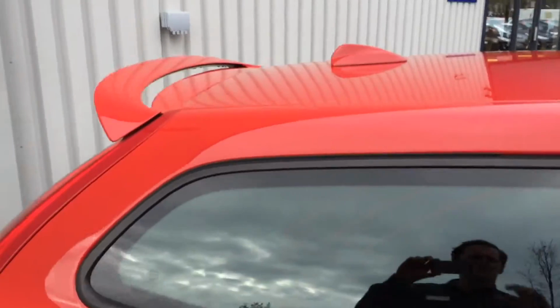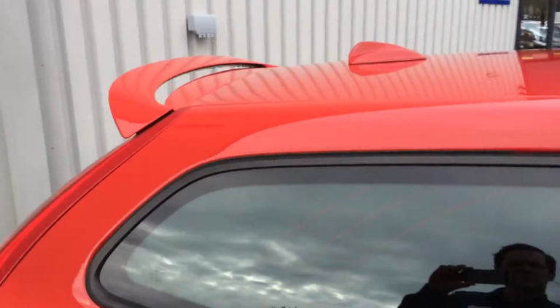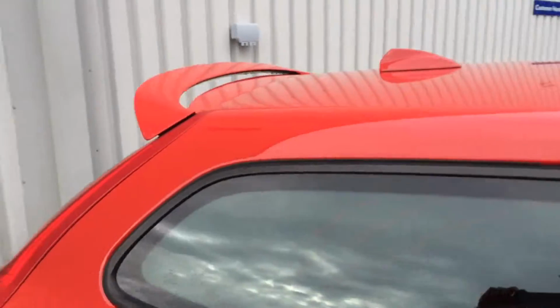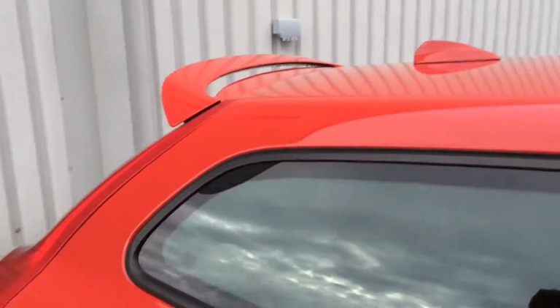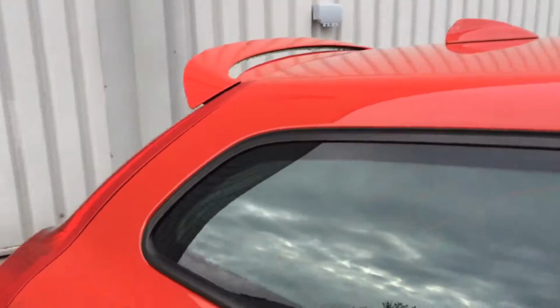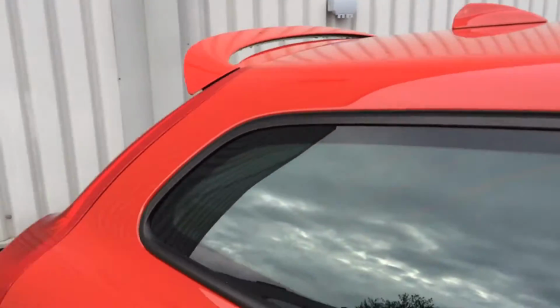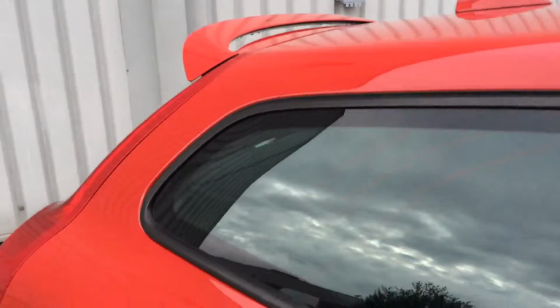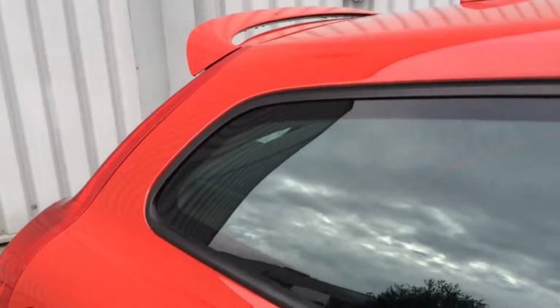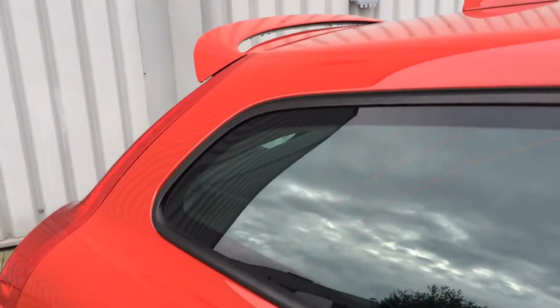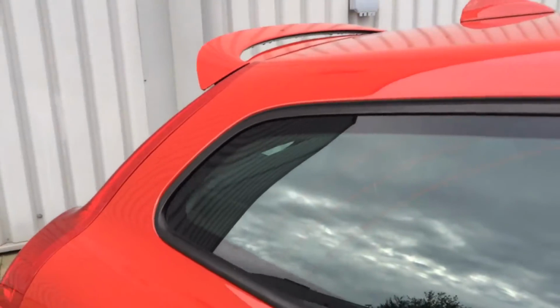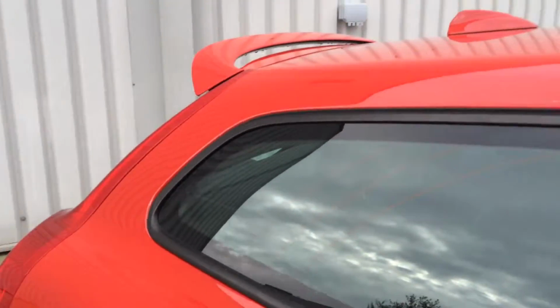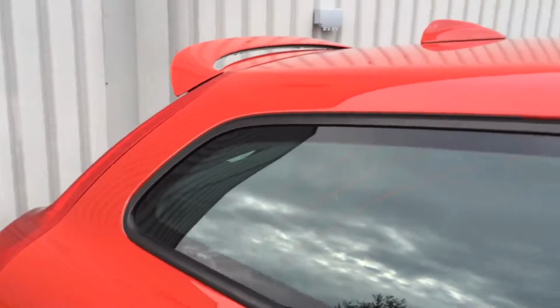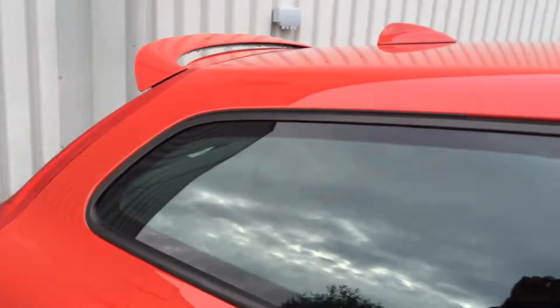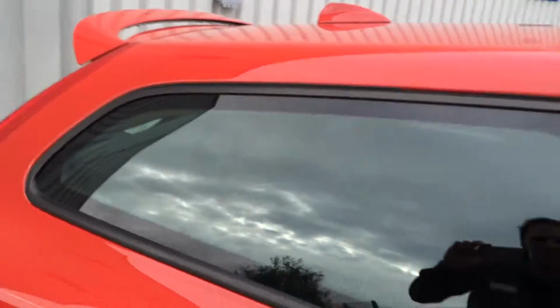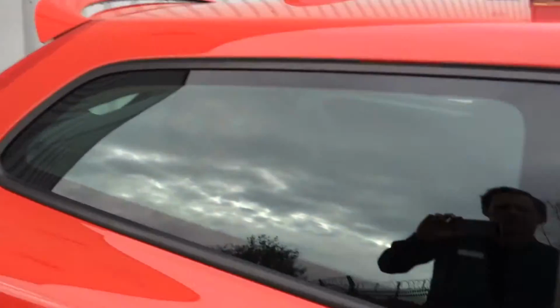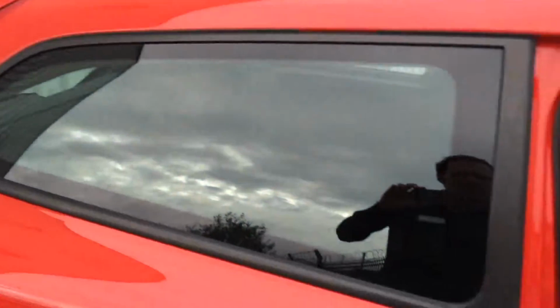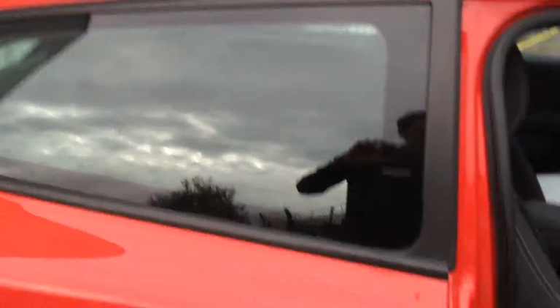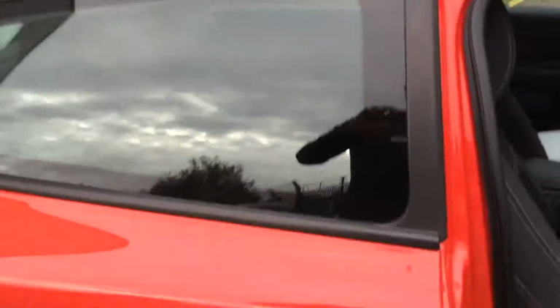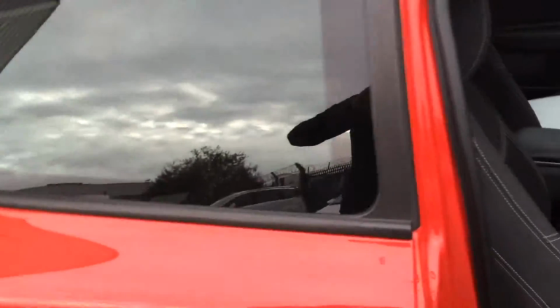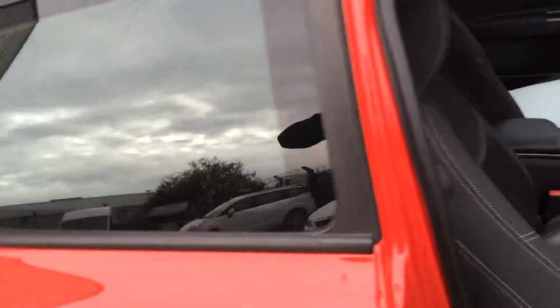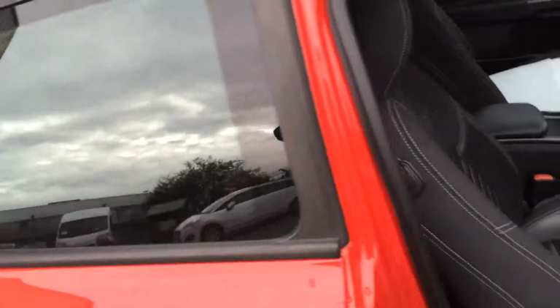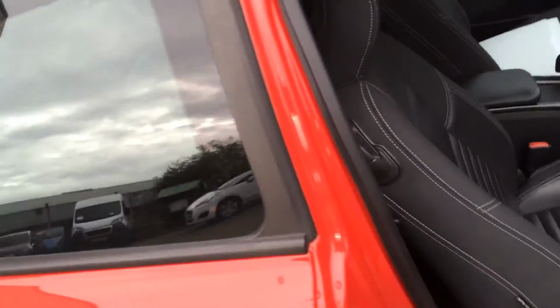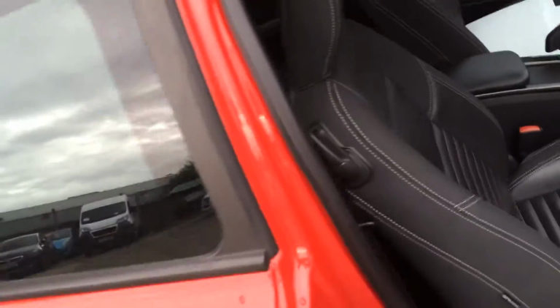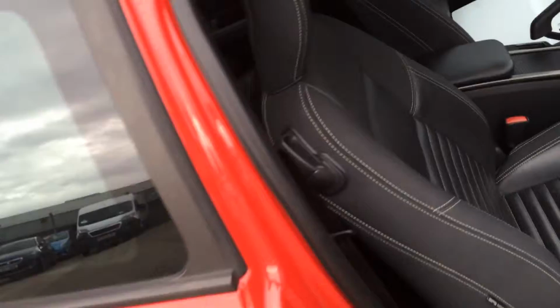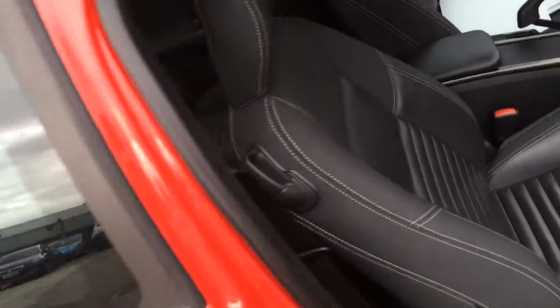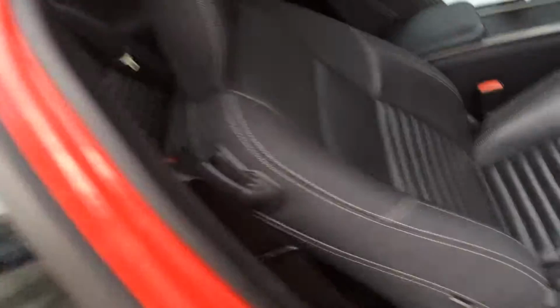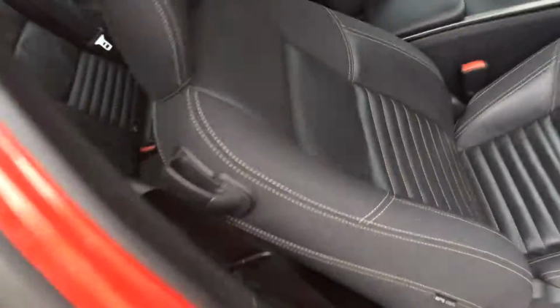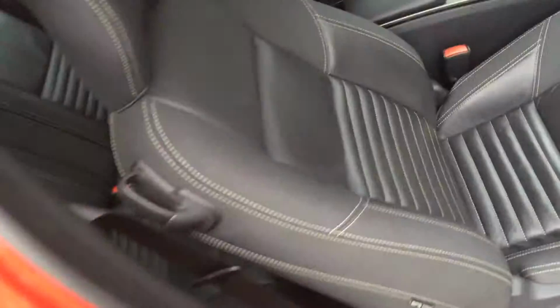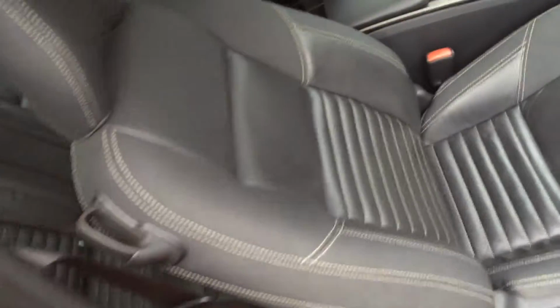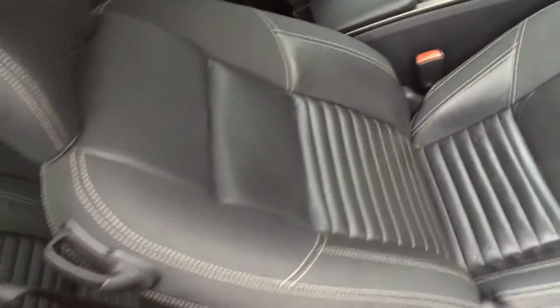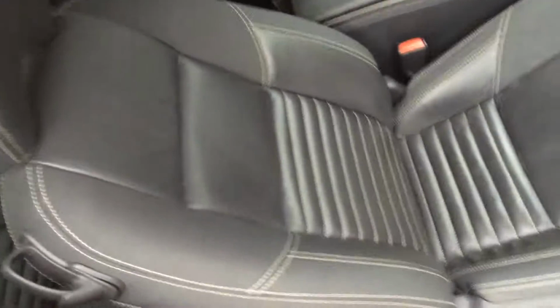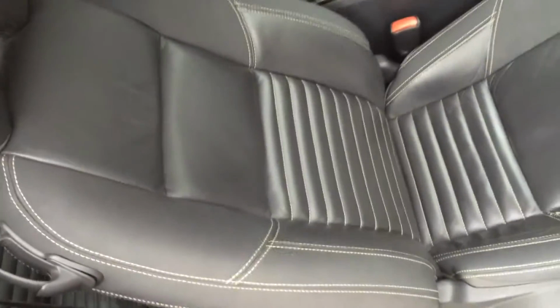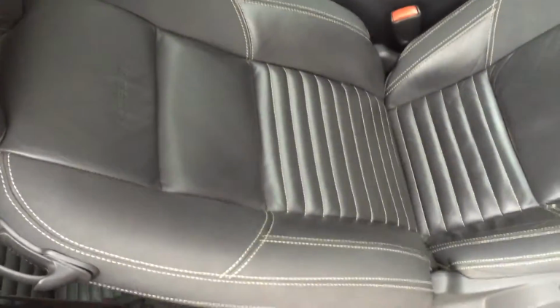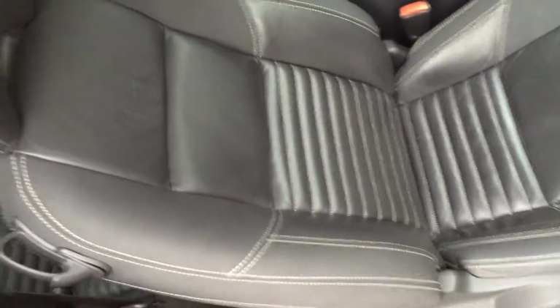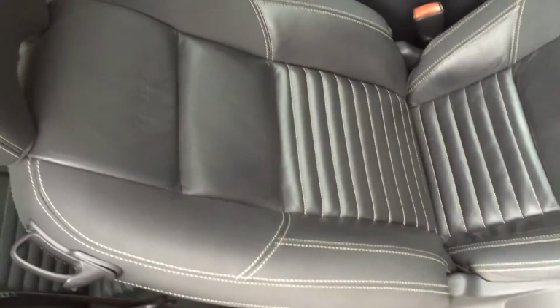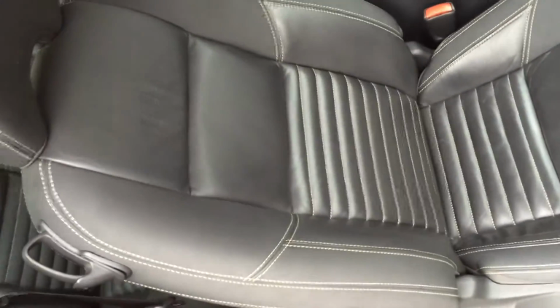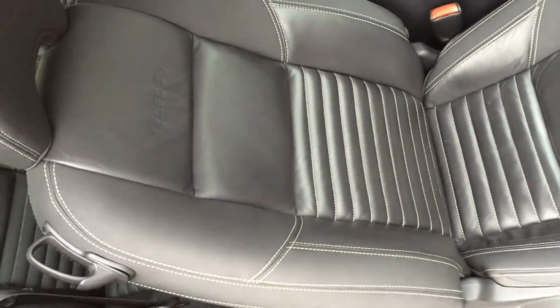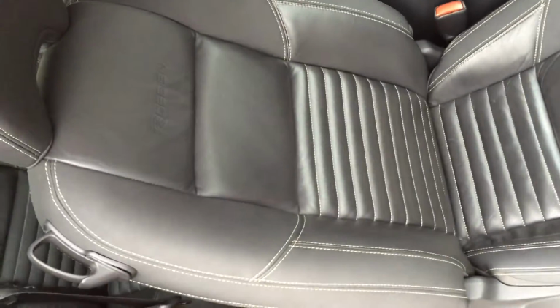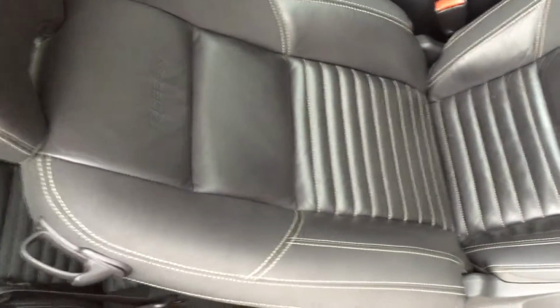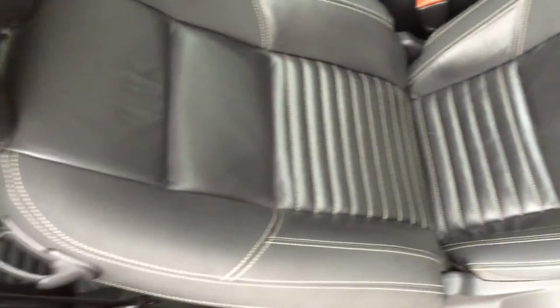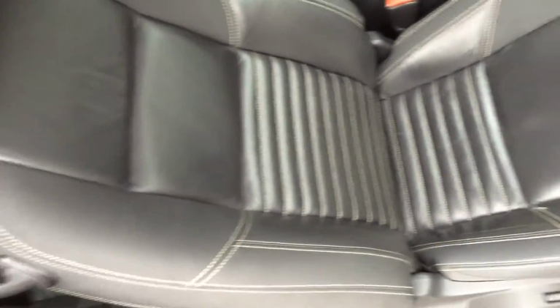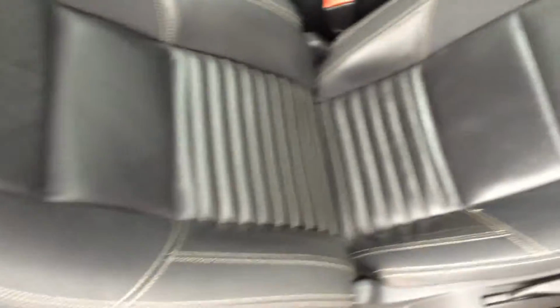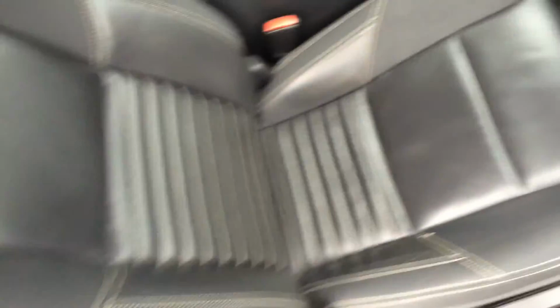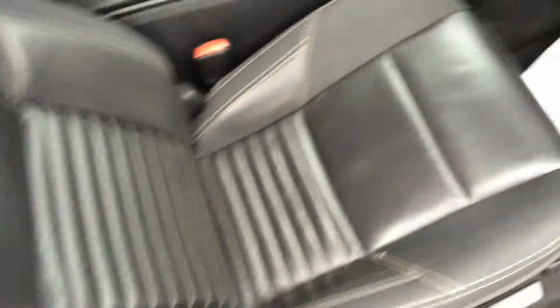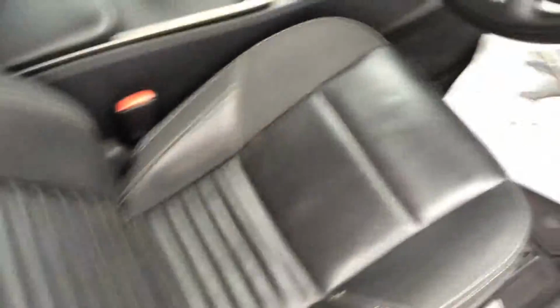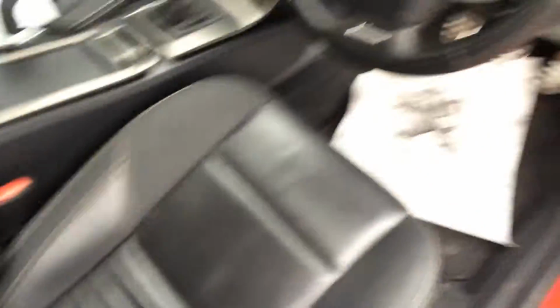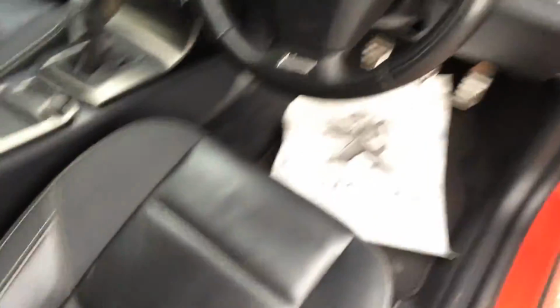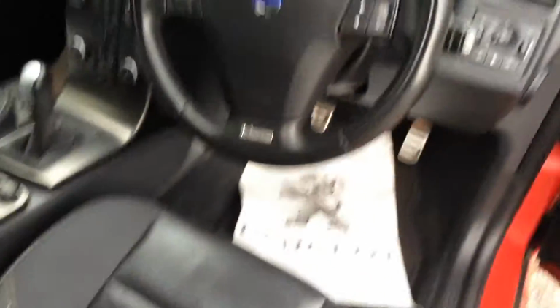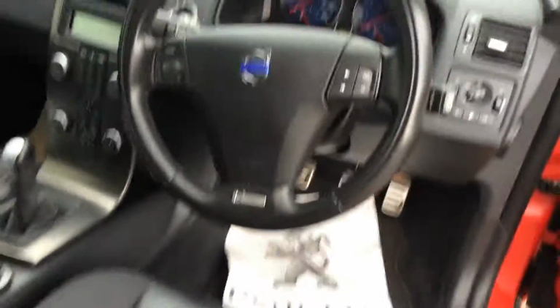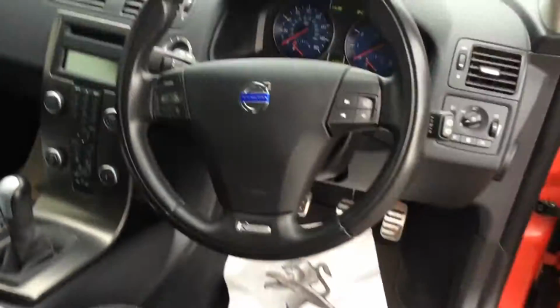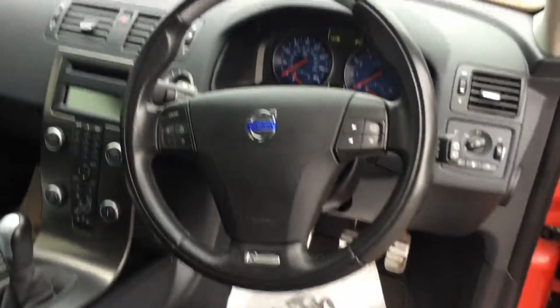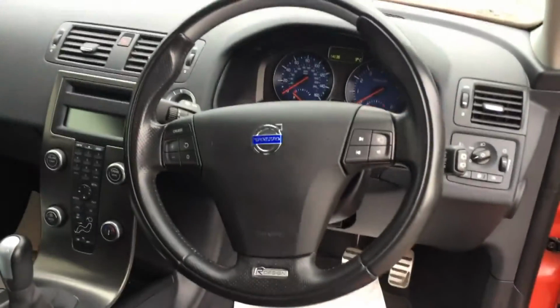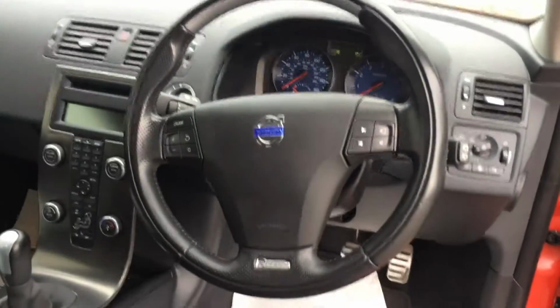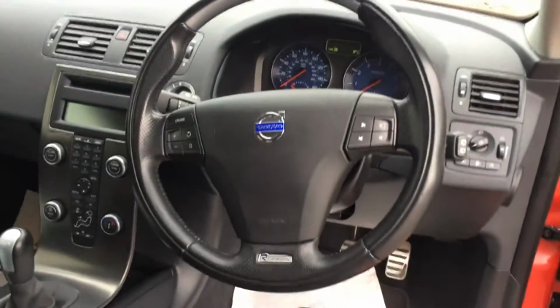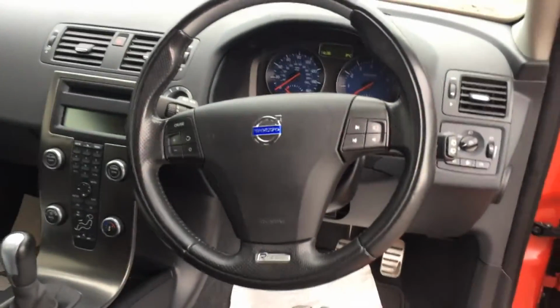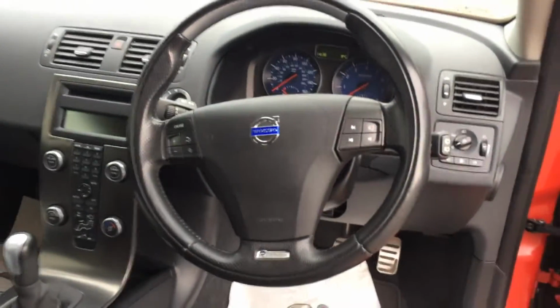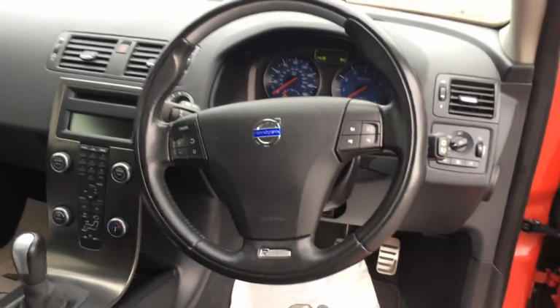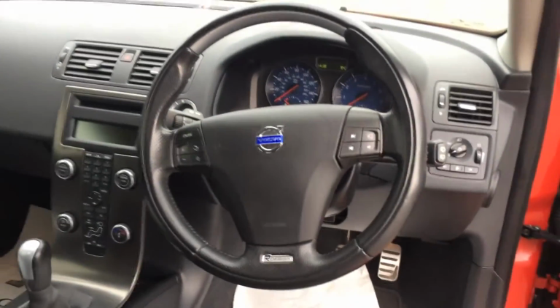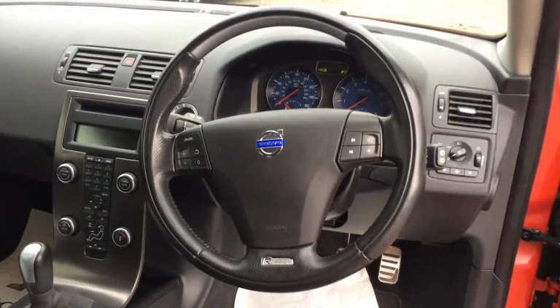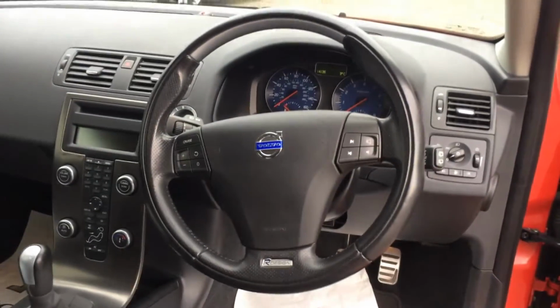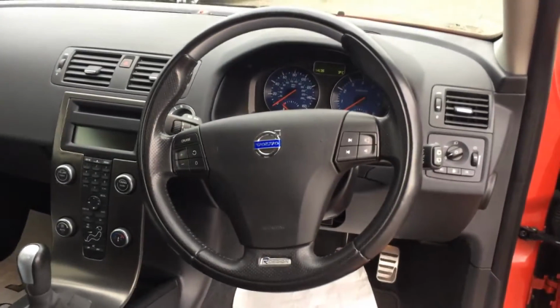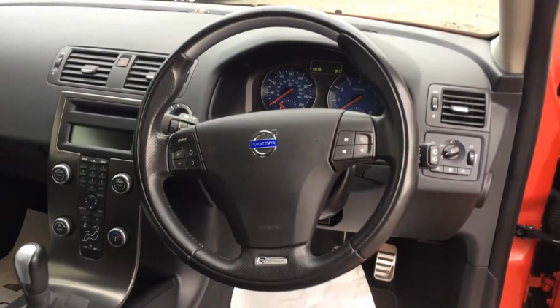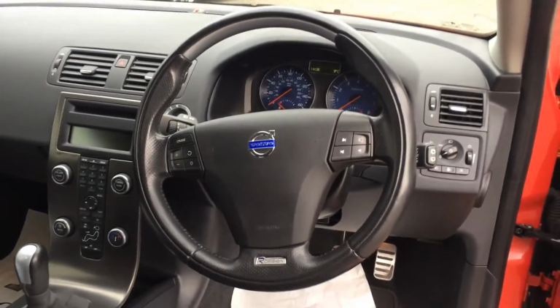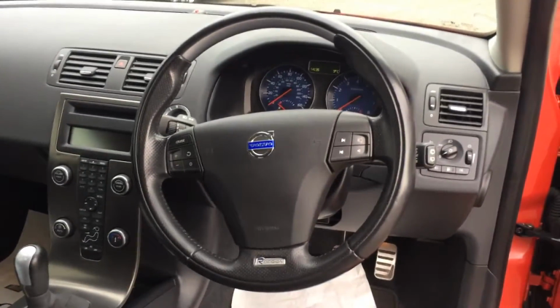Full black leather interior inside. Looks really smart and the dash layout is all very simple.